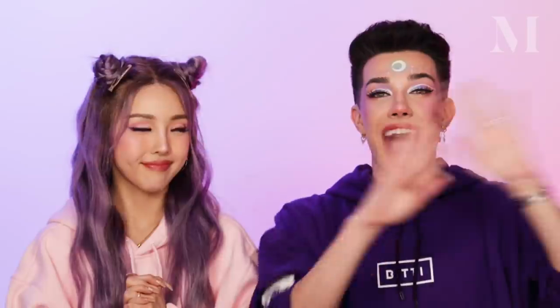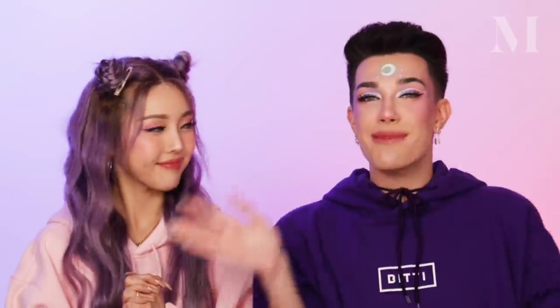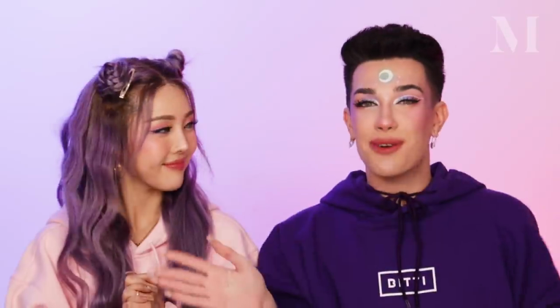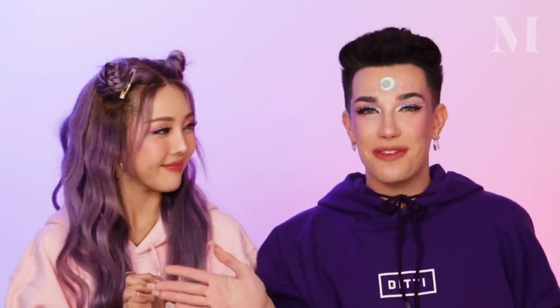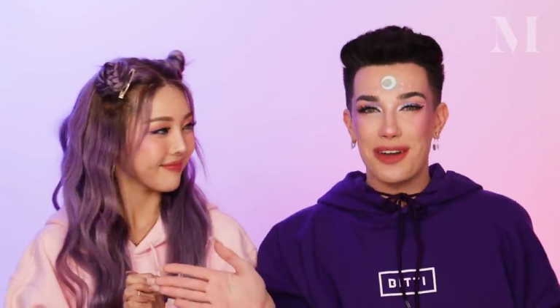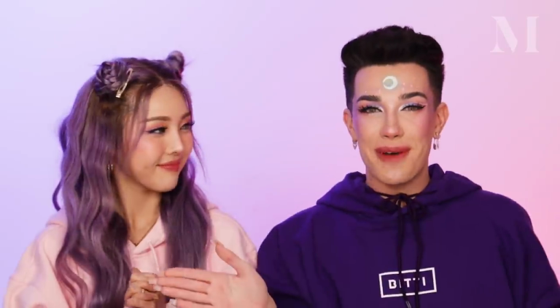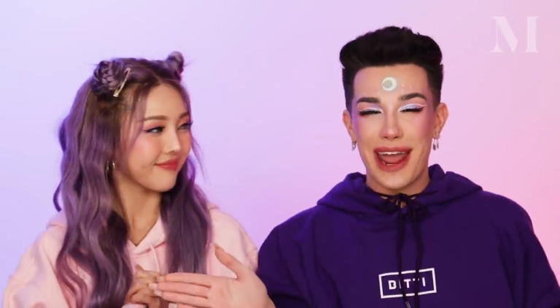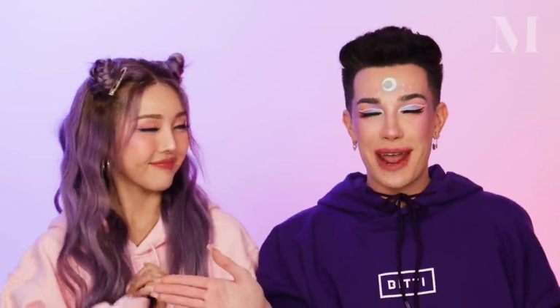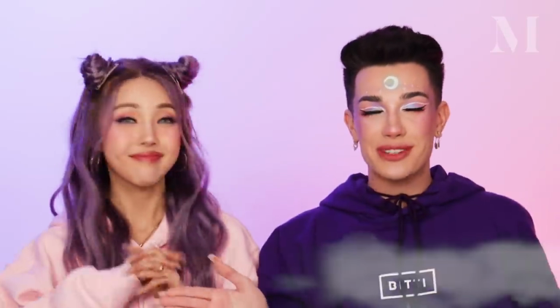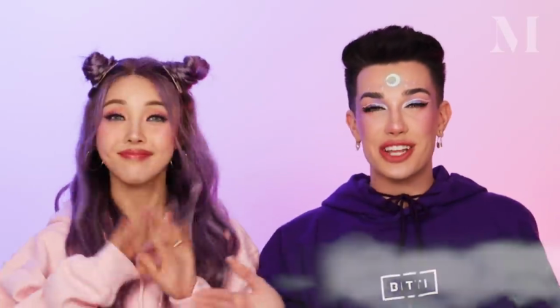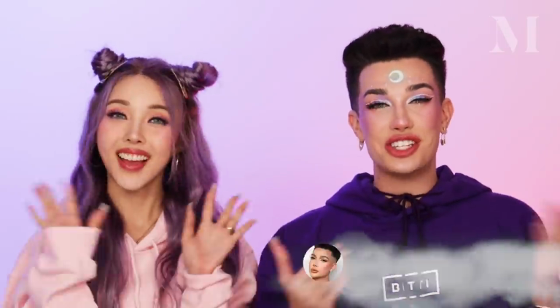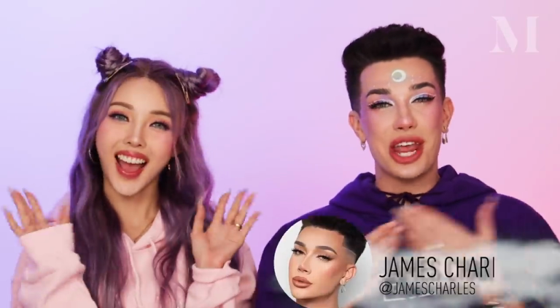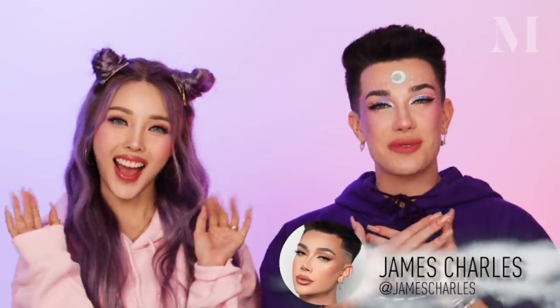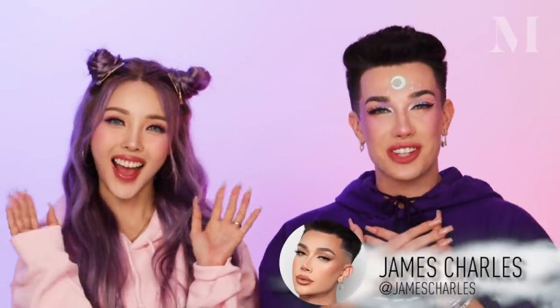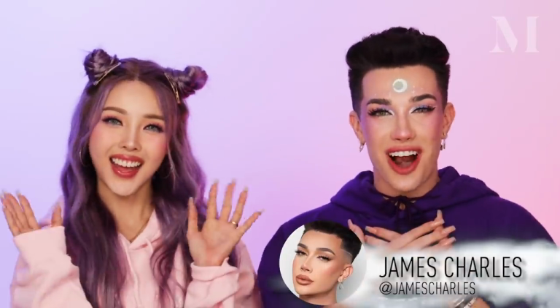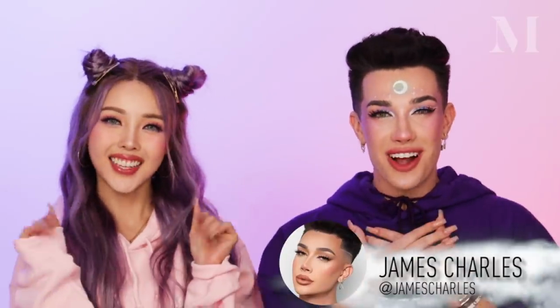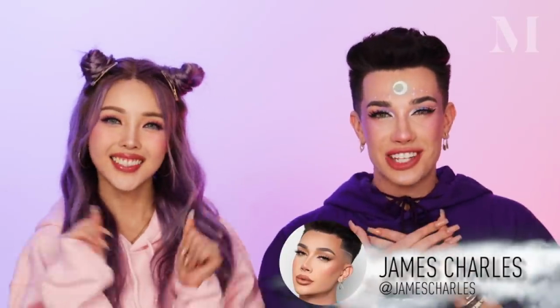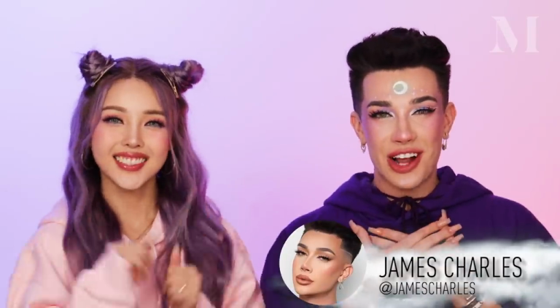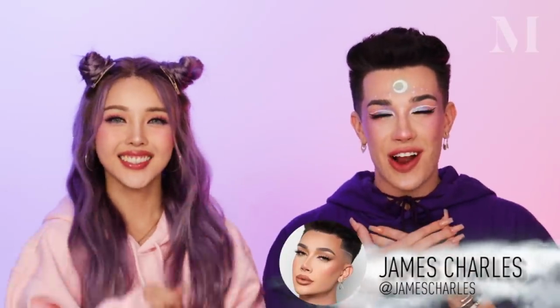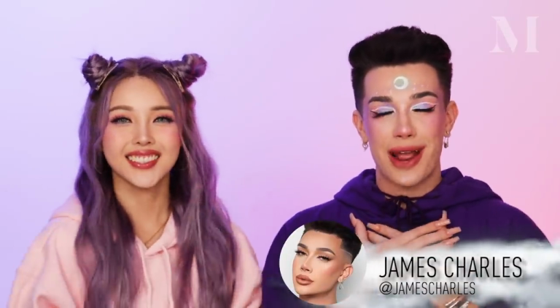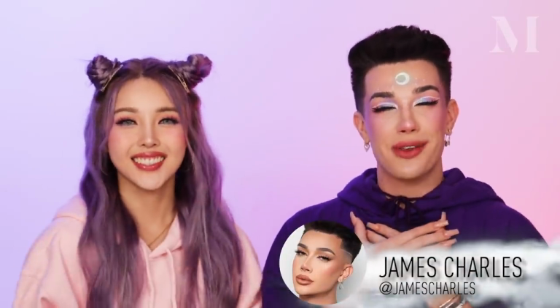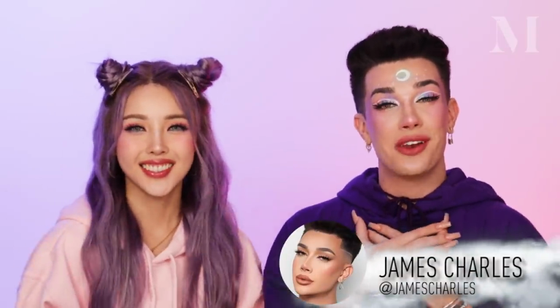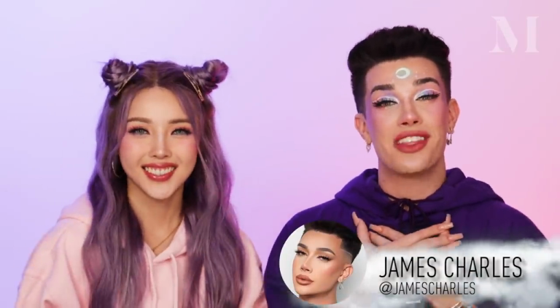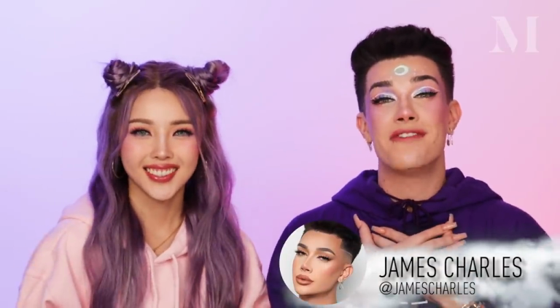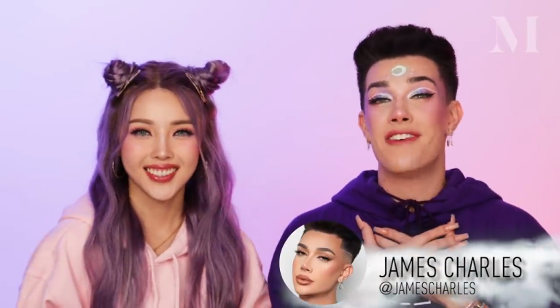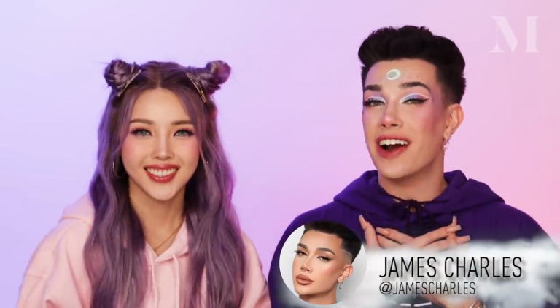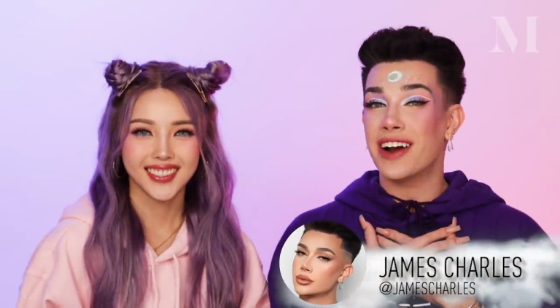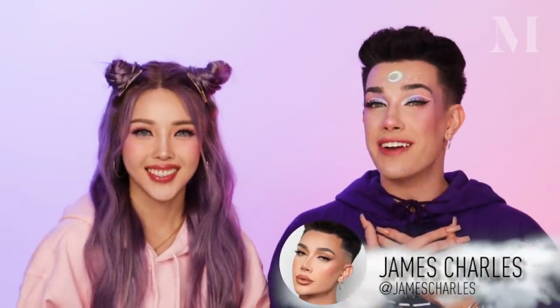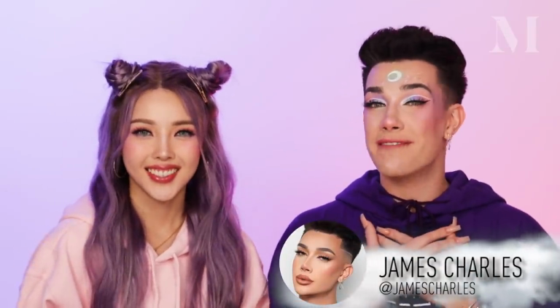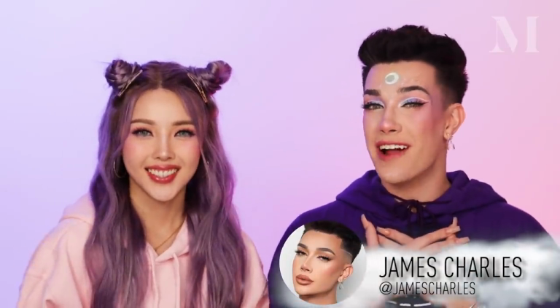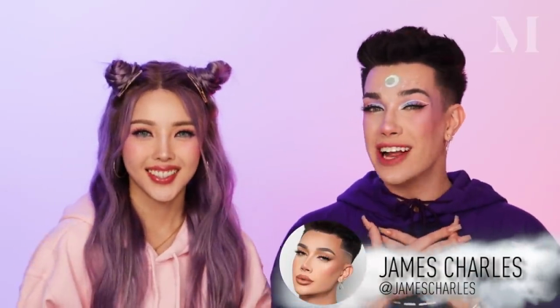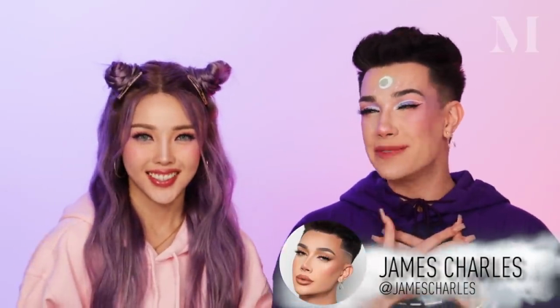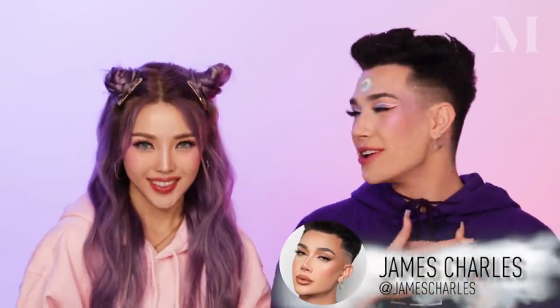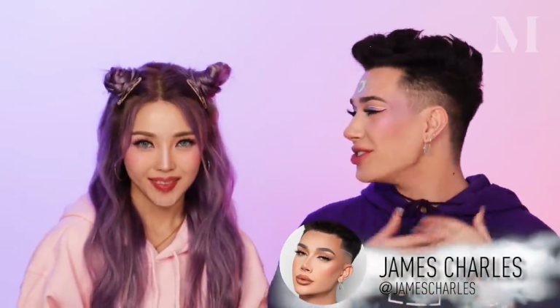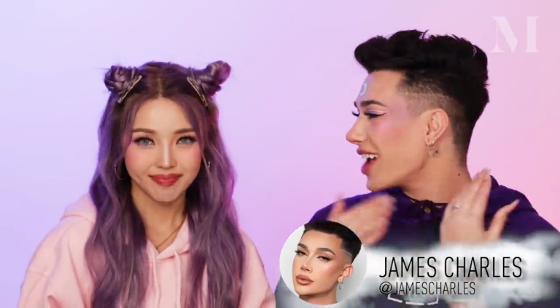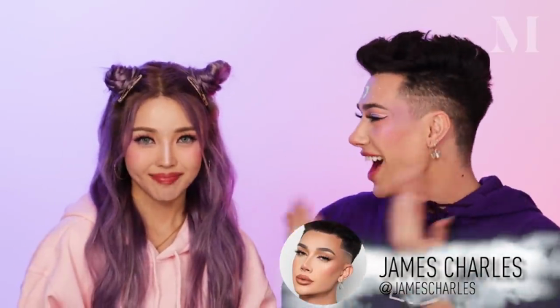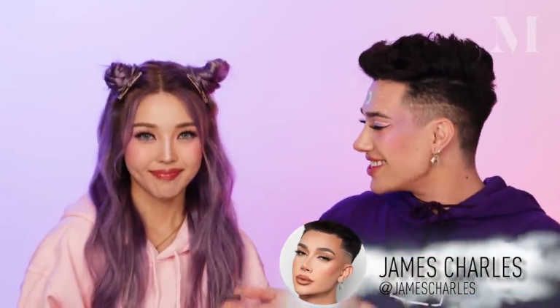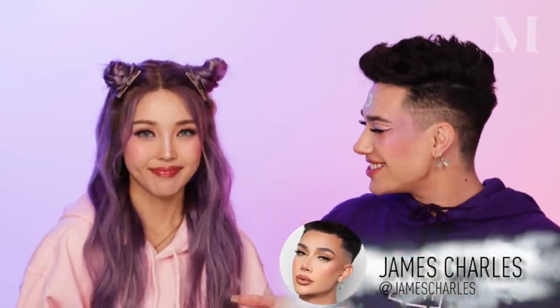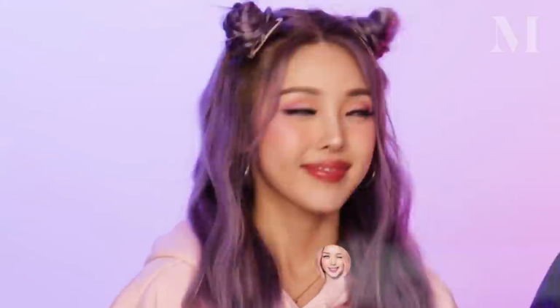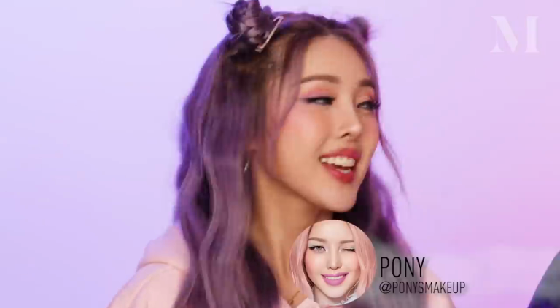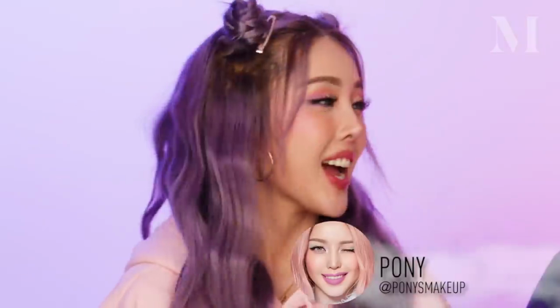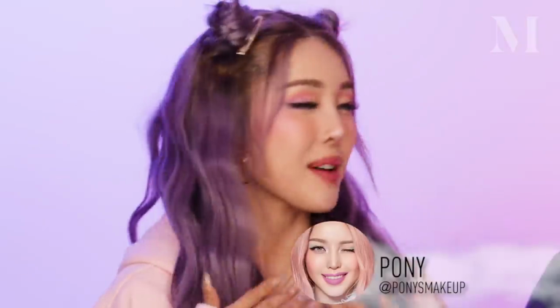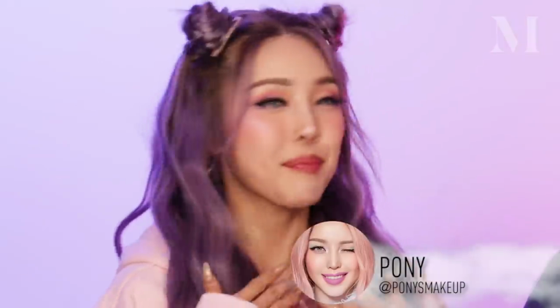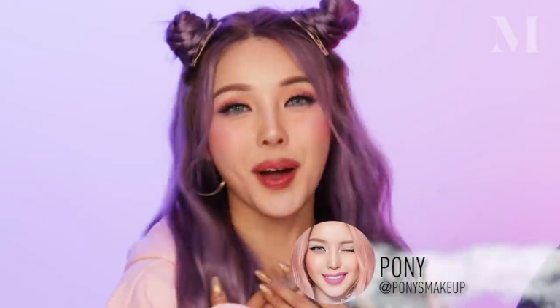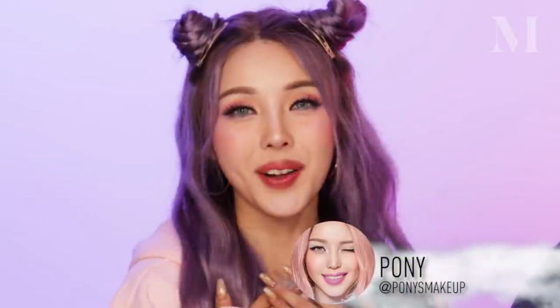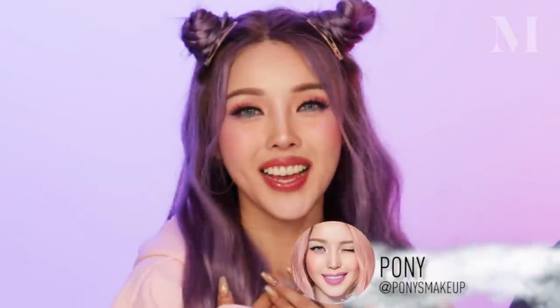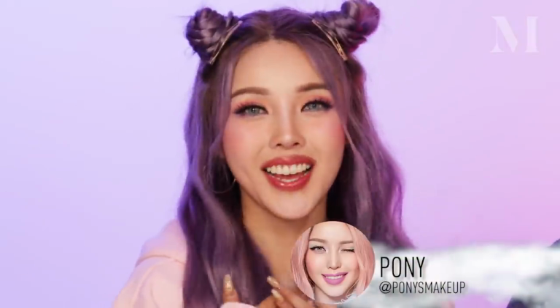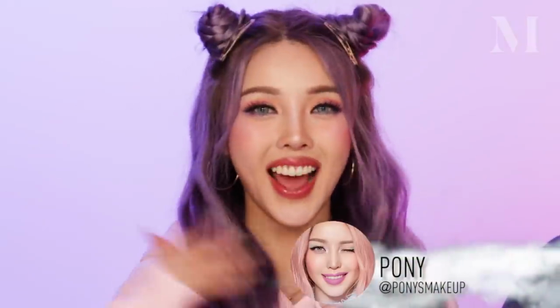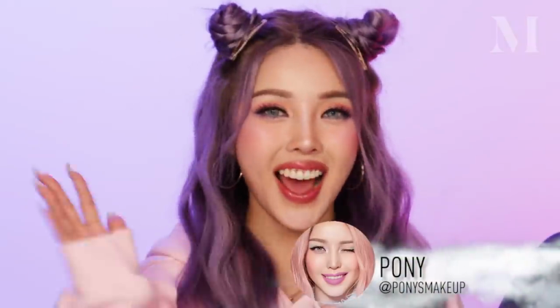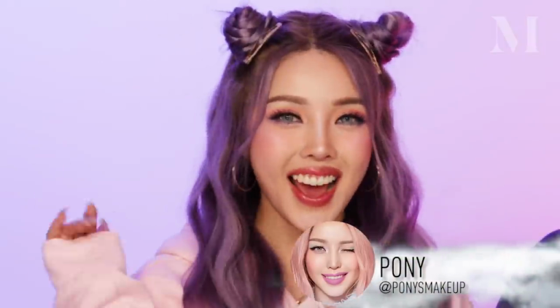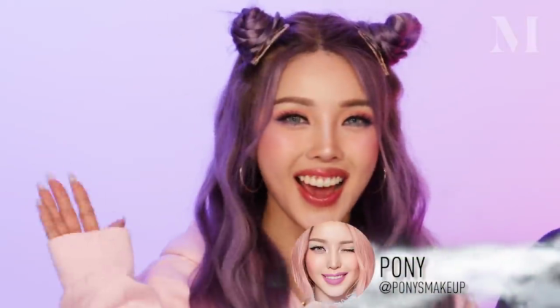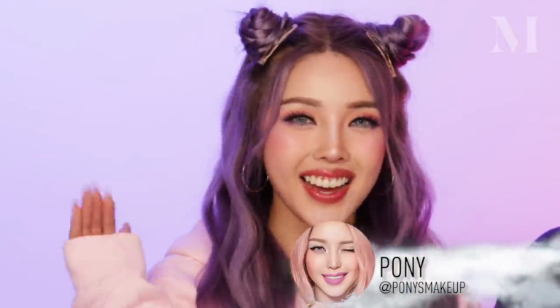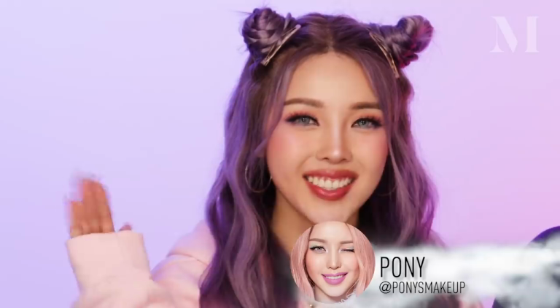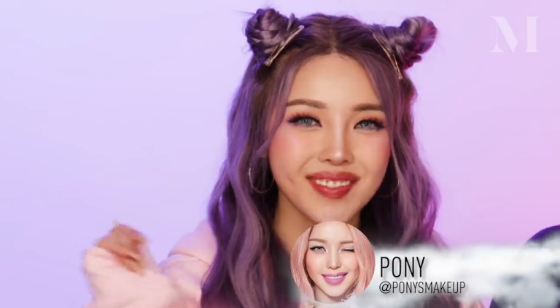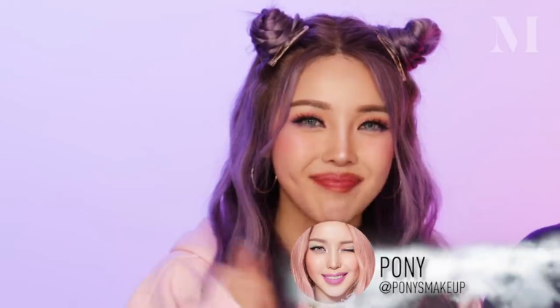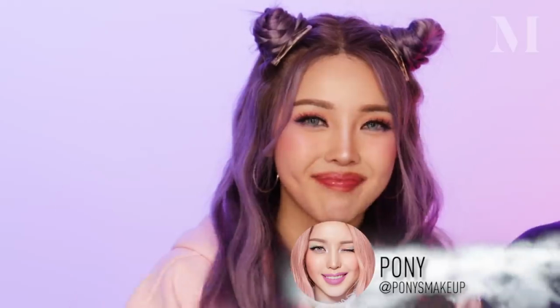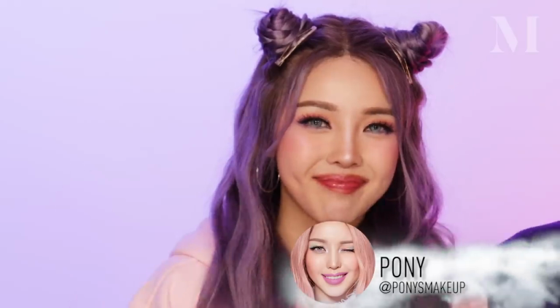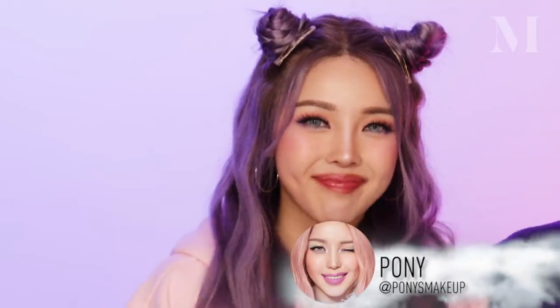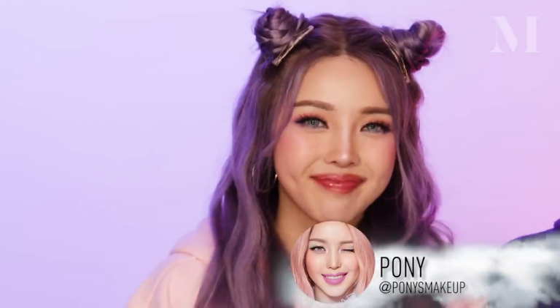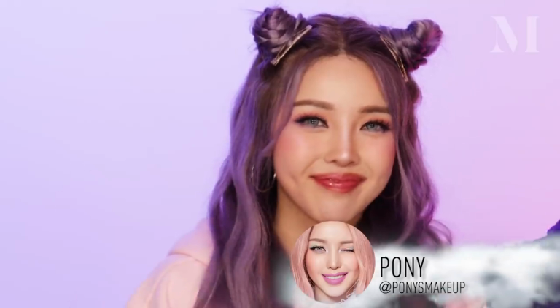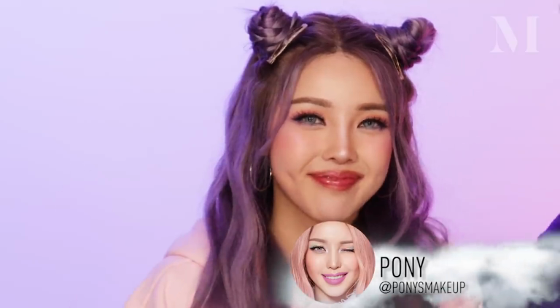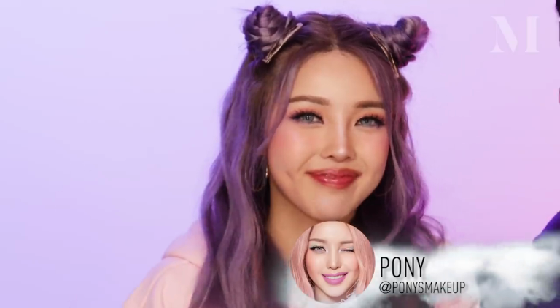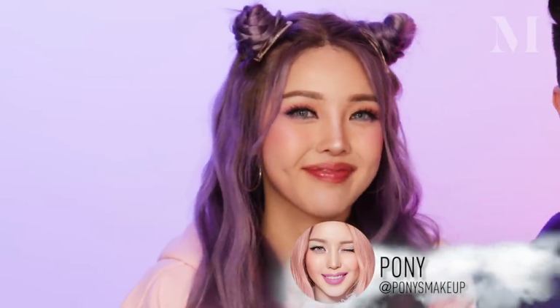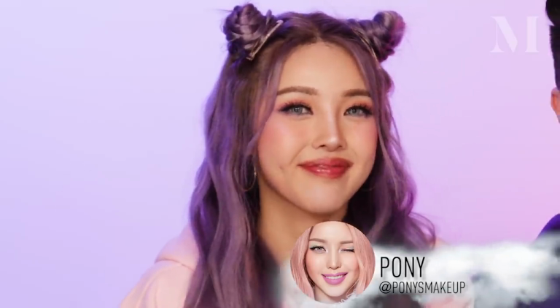Hi Morphe babes! James Charles here and I'm joined with a very, very special guest. I'm Pony, hi! Yay, welcome sister!